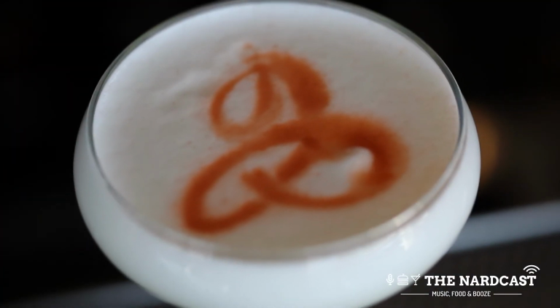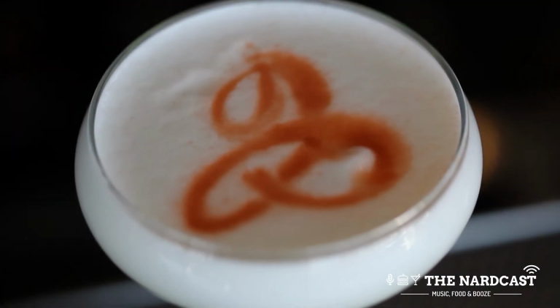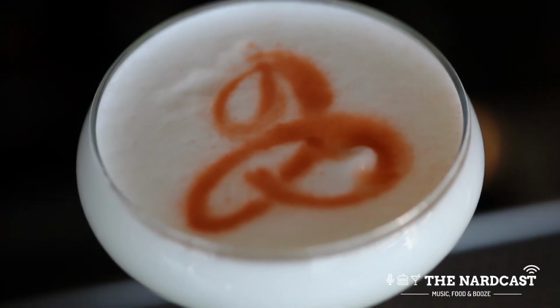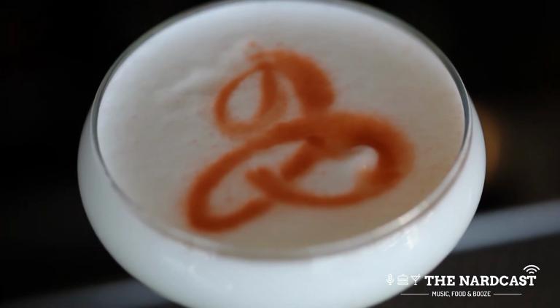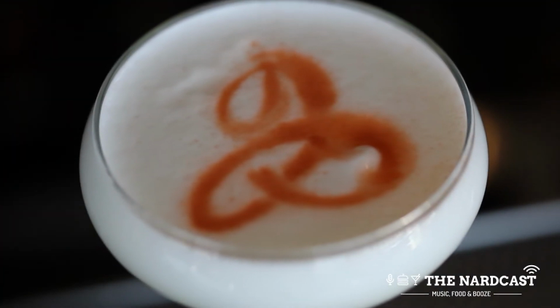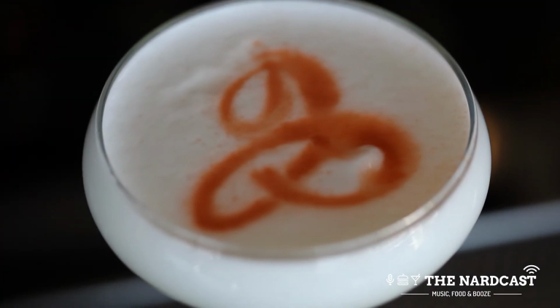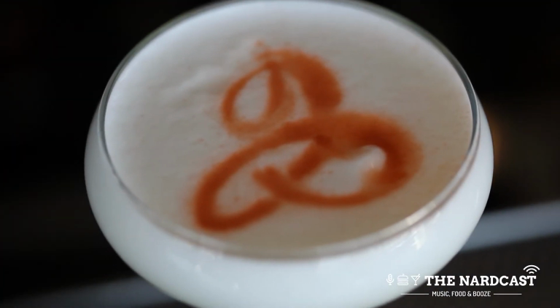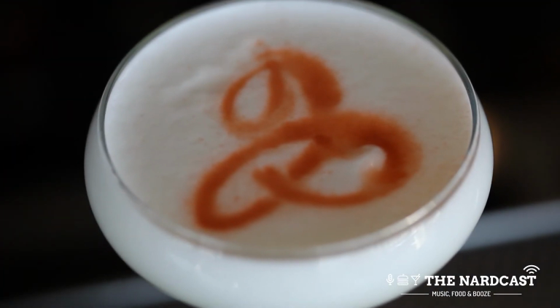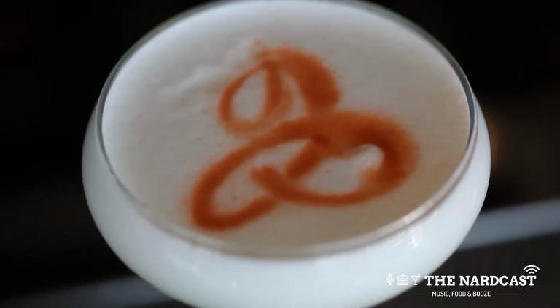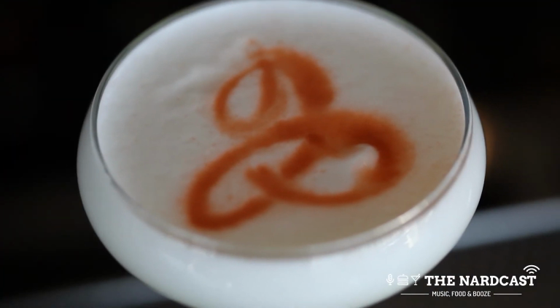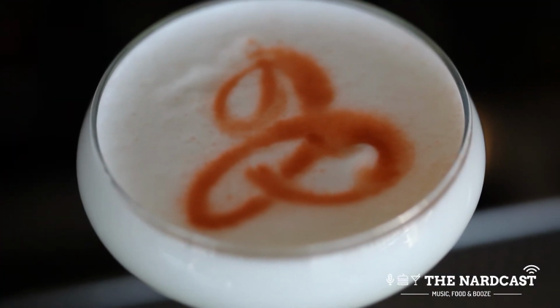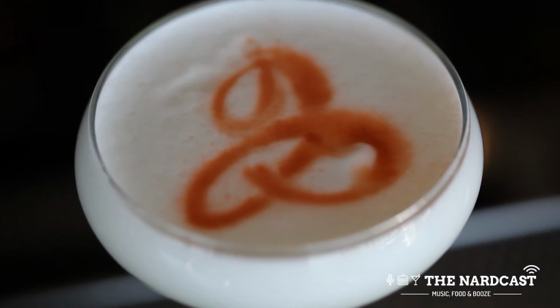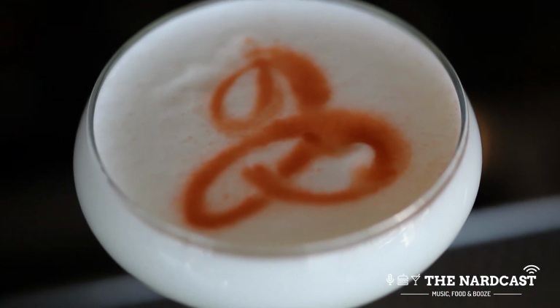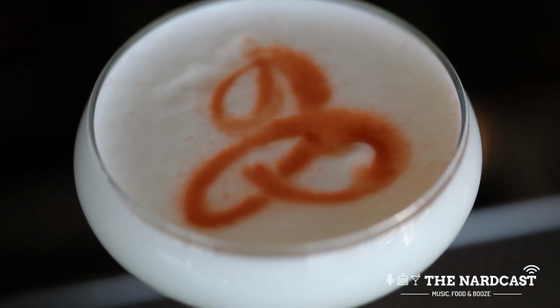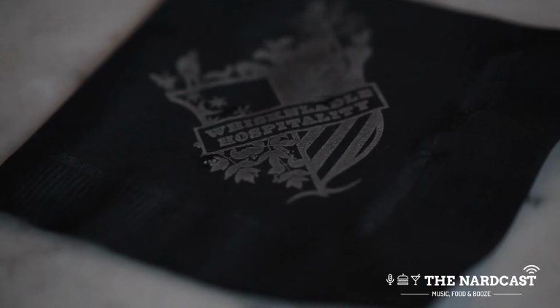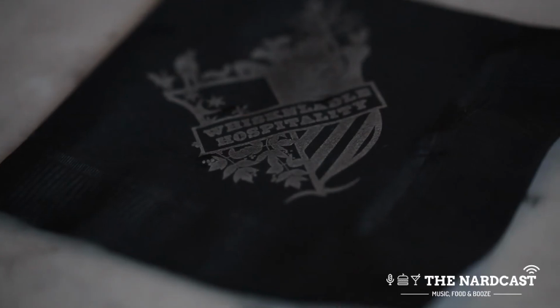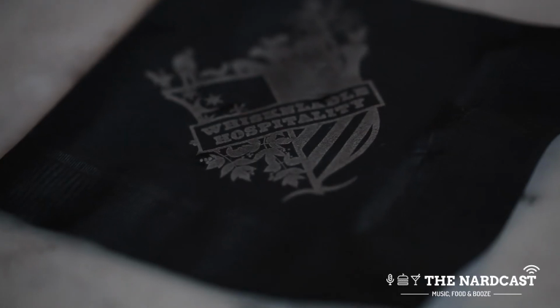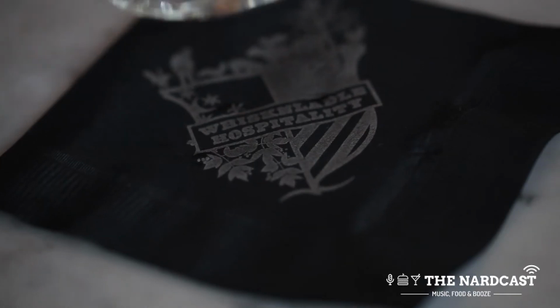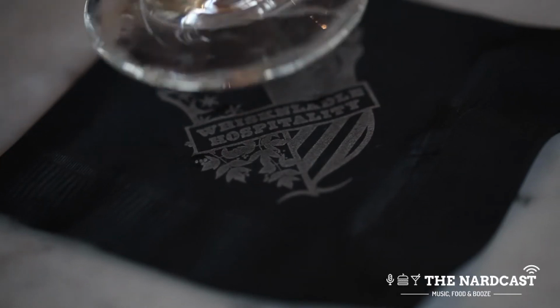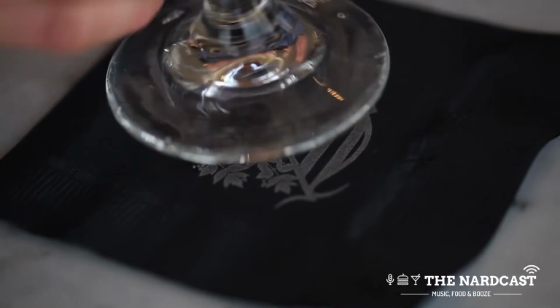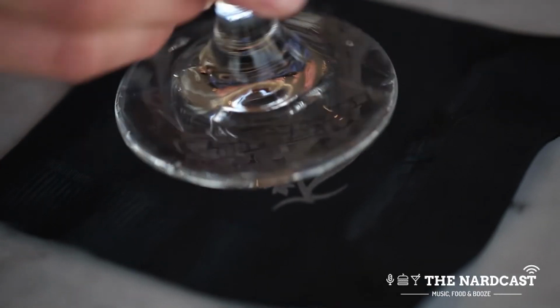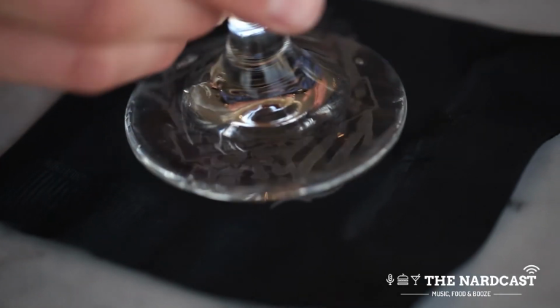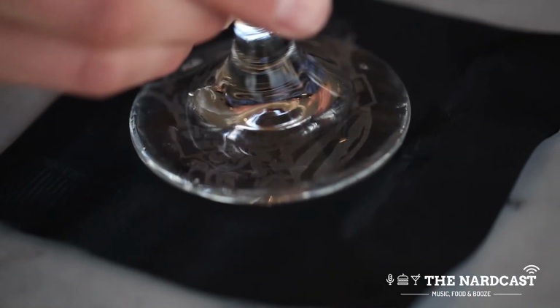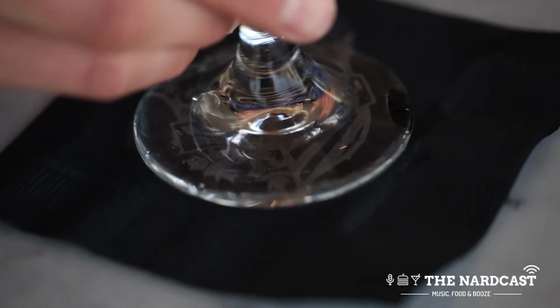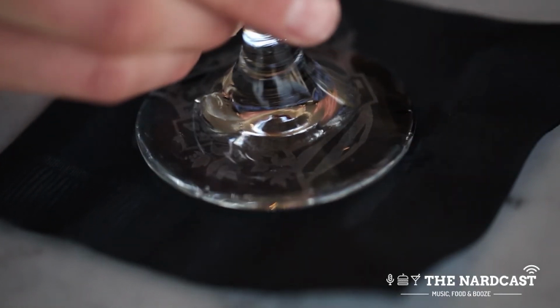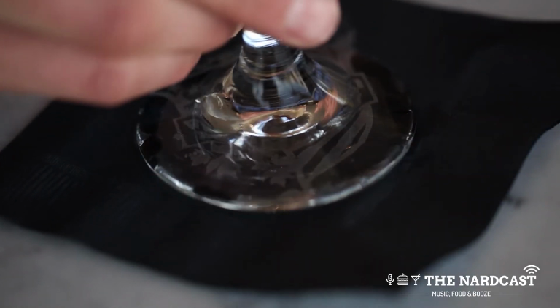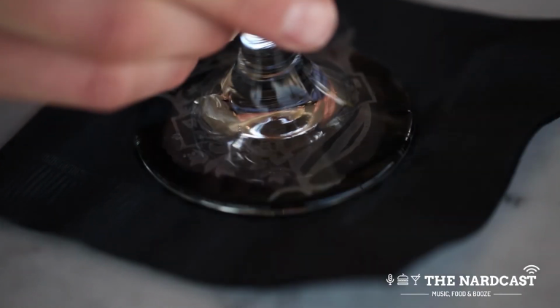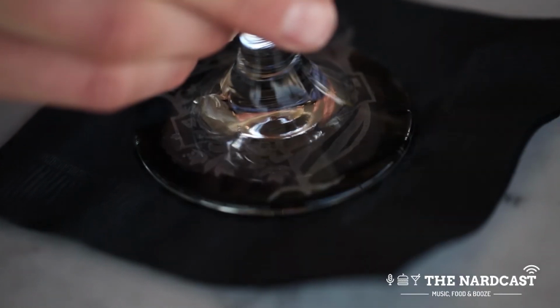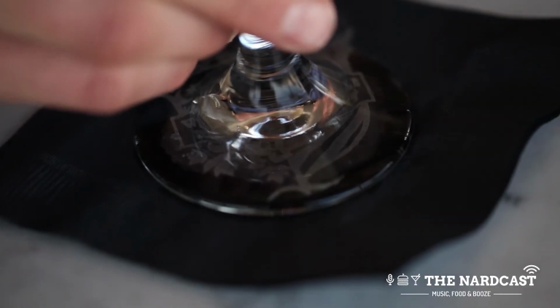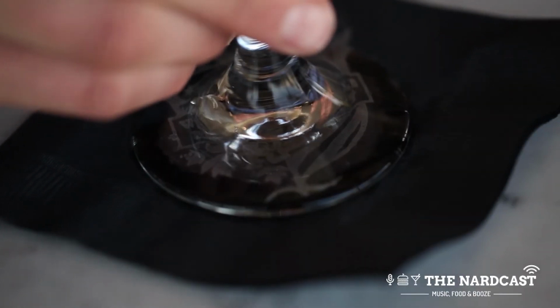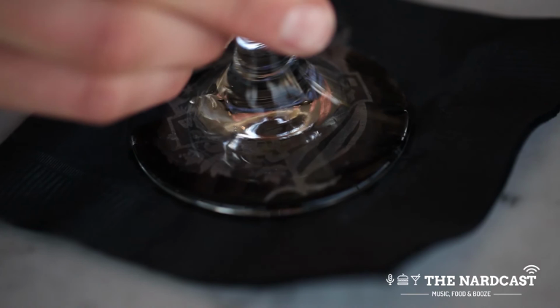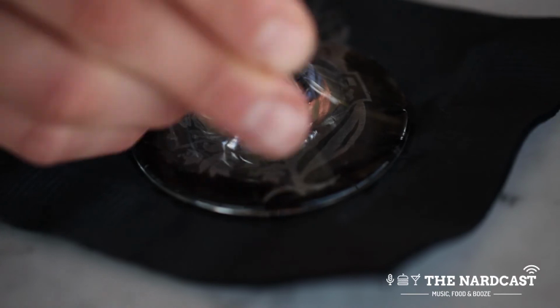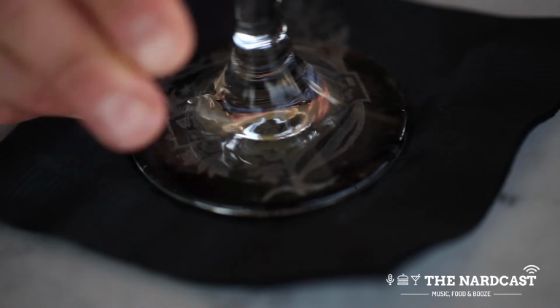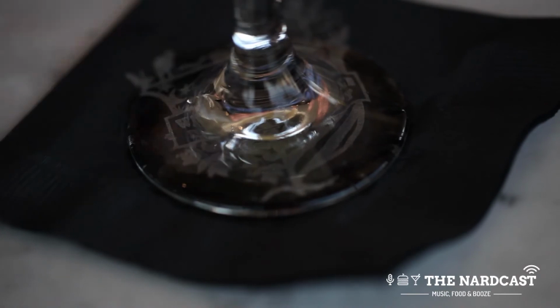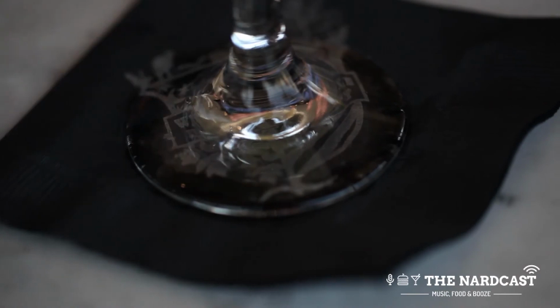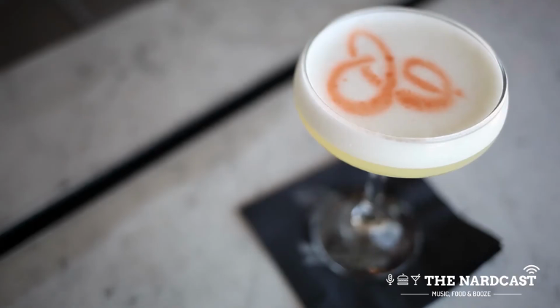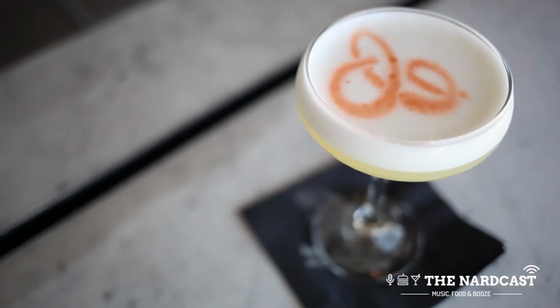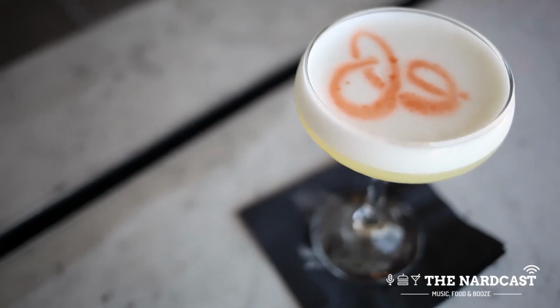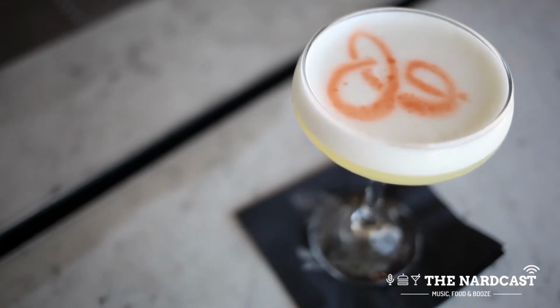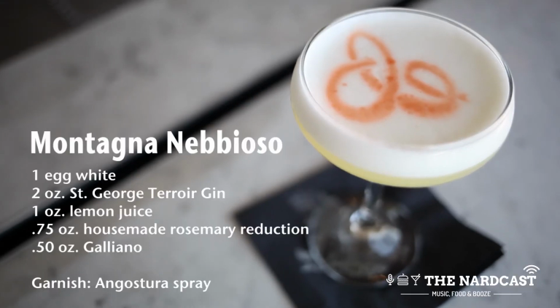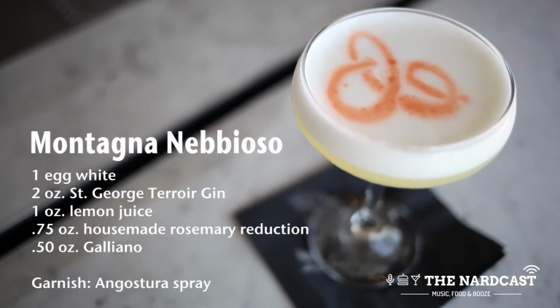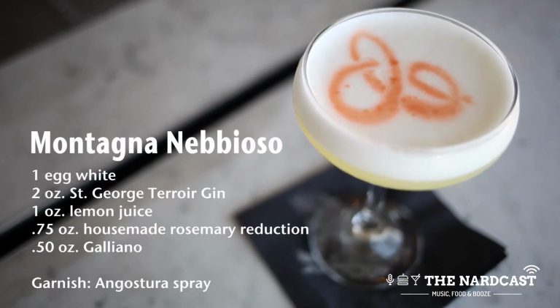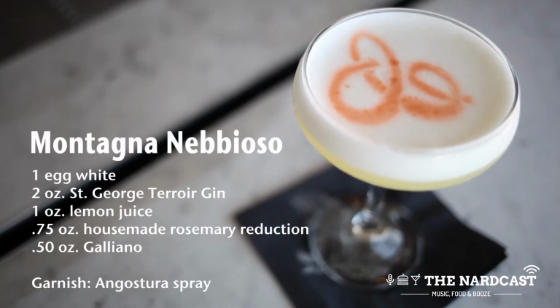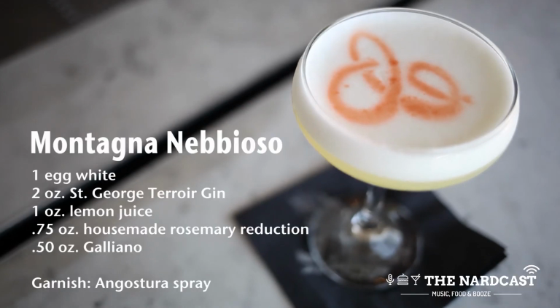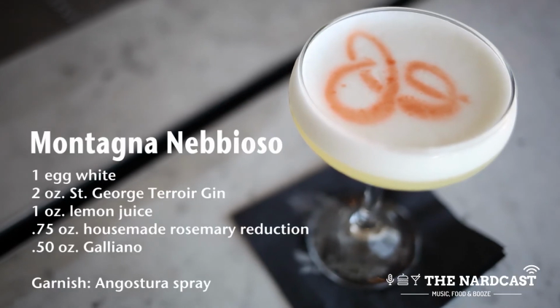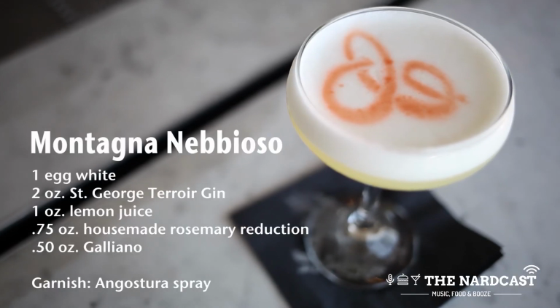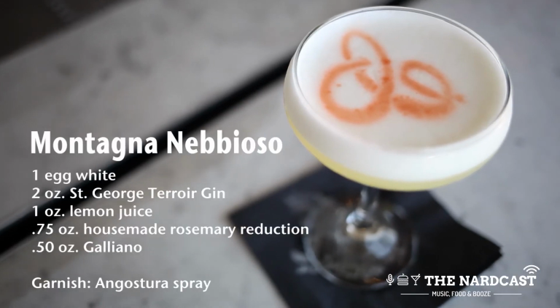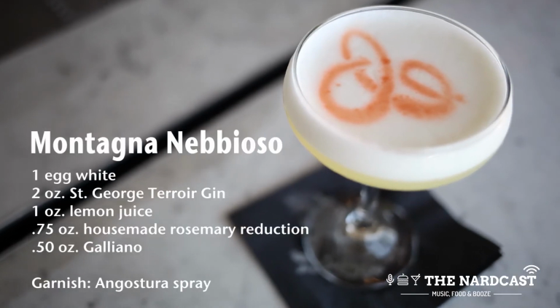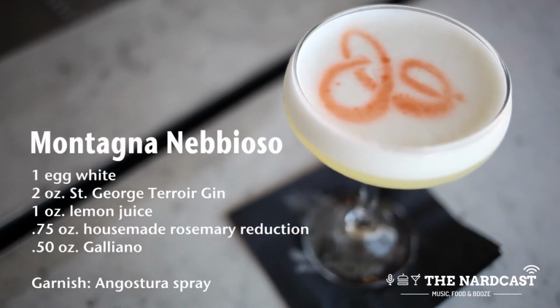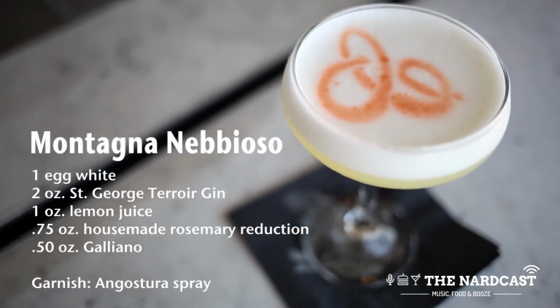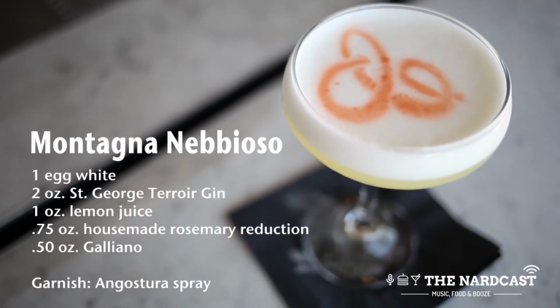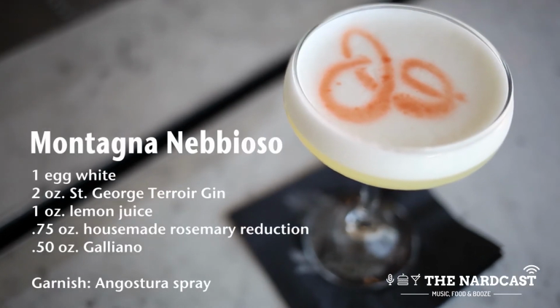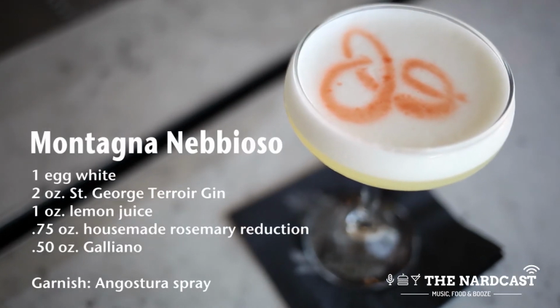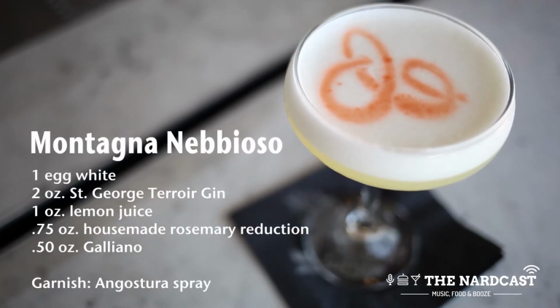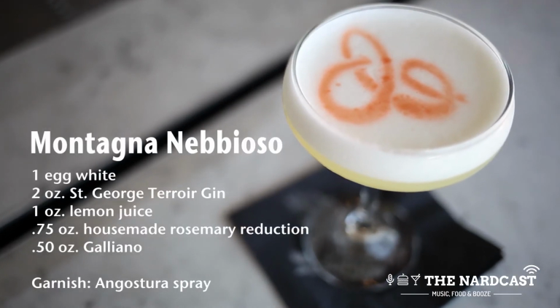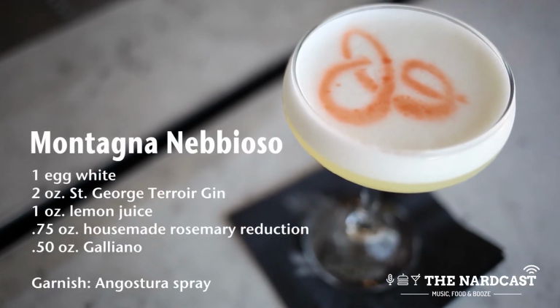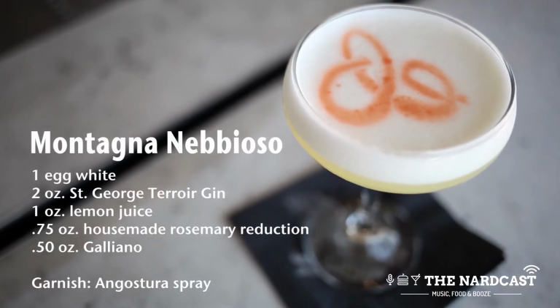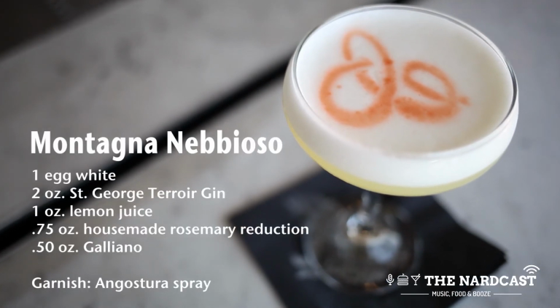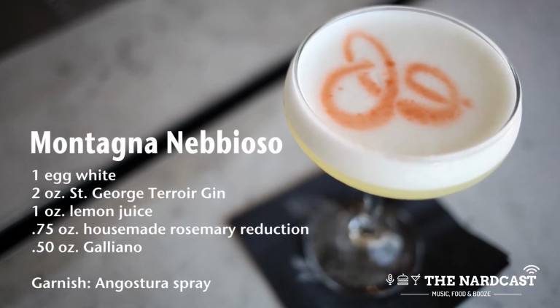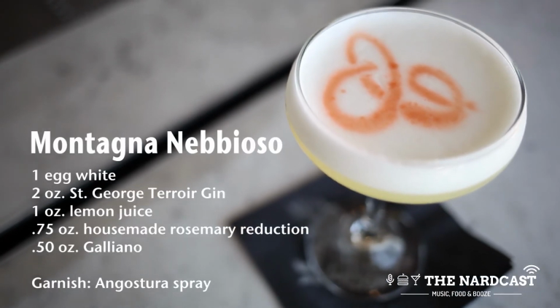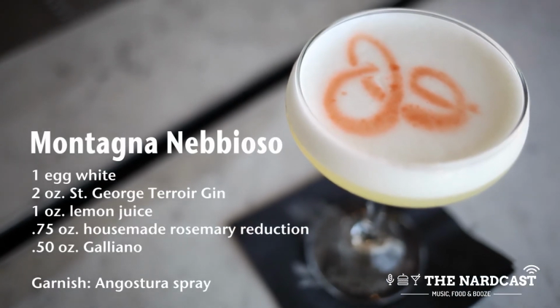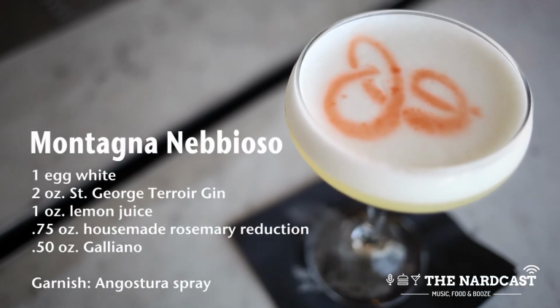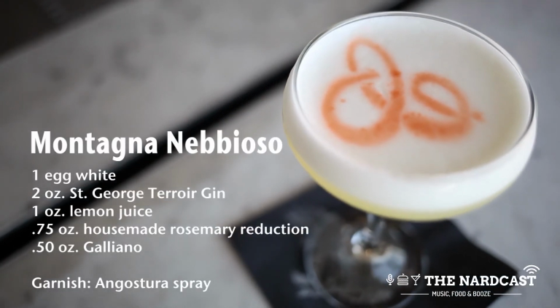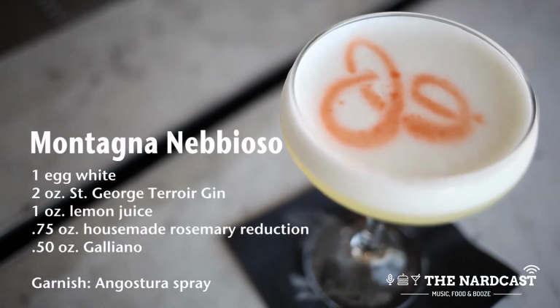So the Montagna Naviosa is a nice light, bright, creamy cocktail that could be drunk any time of day.